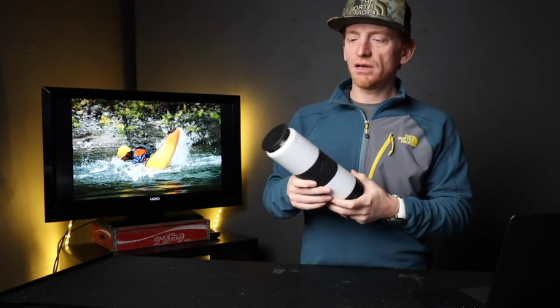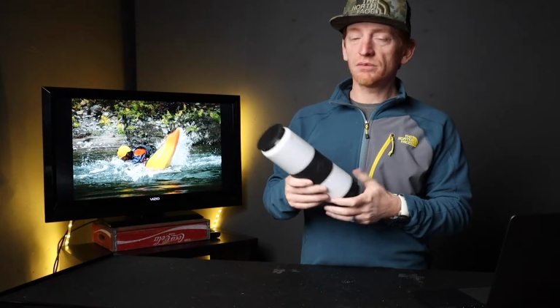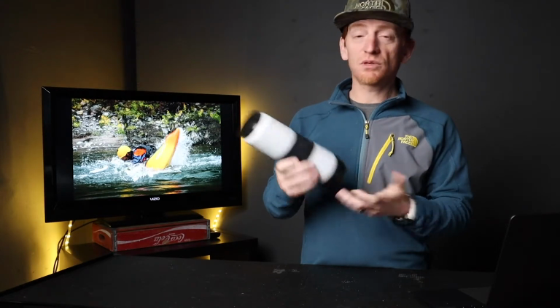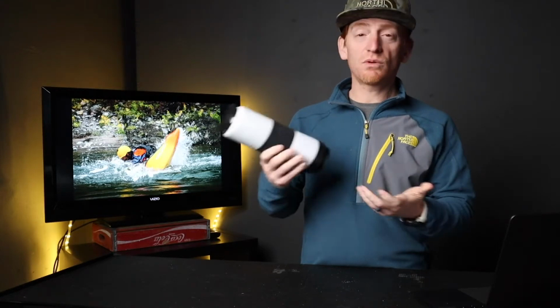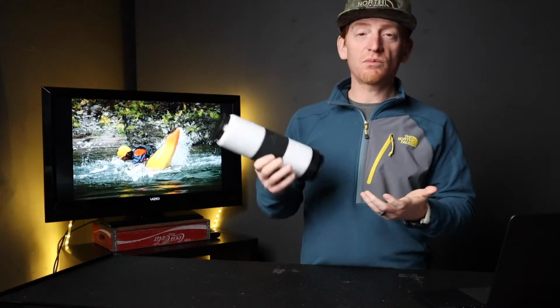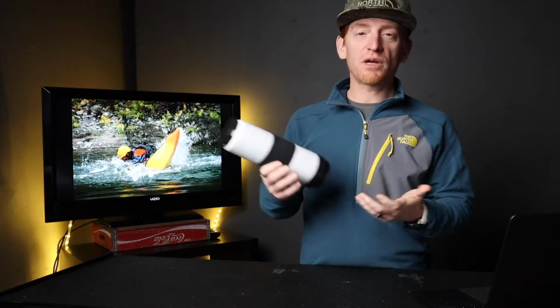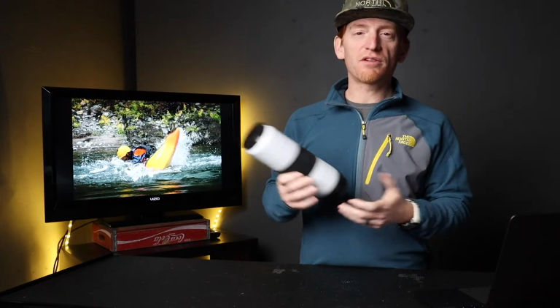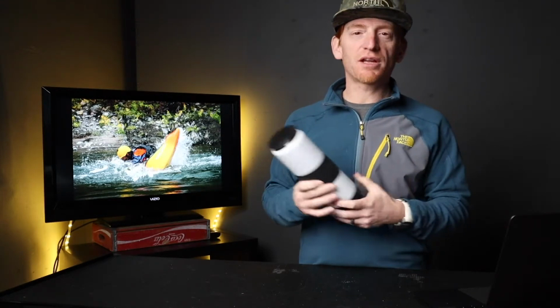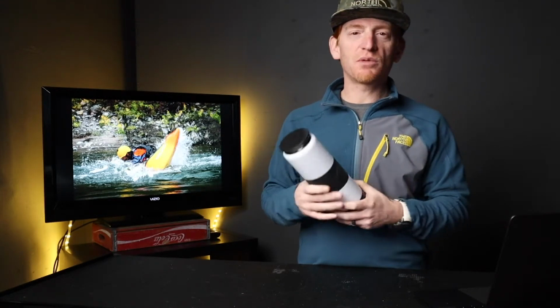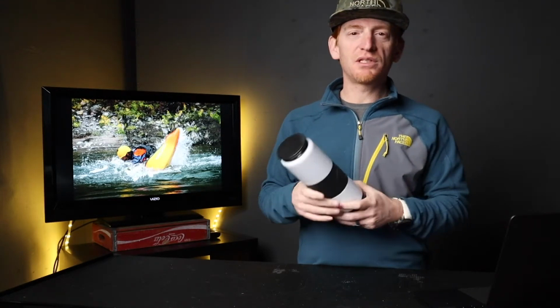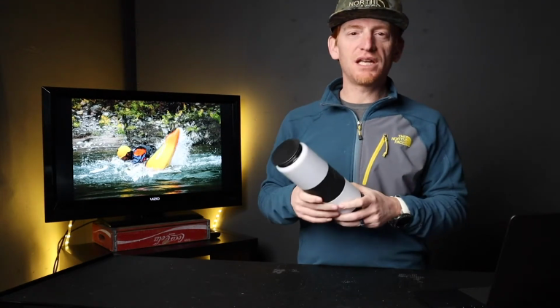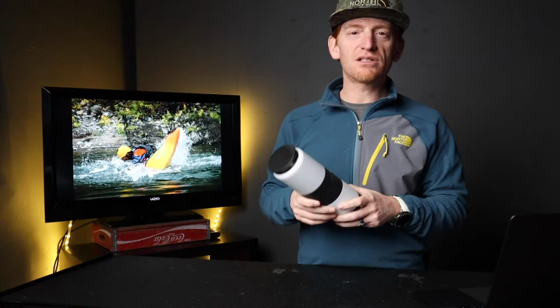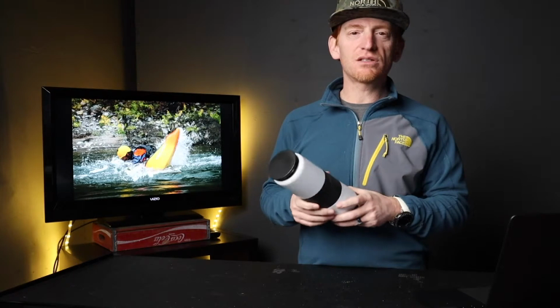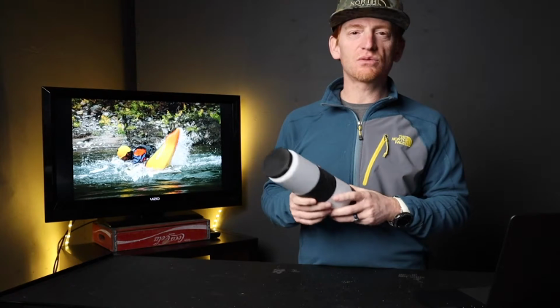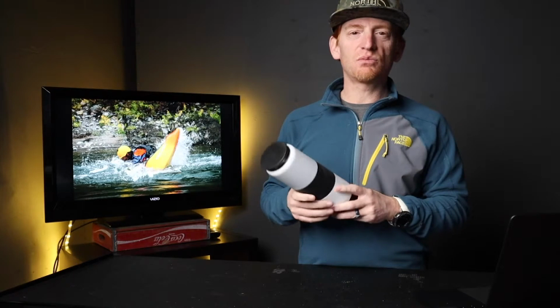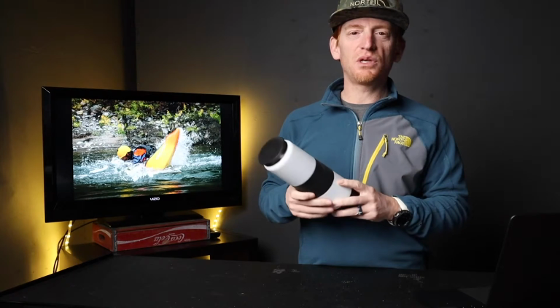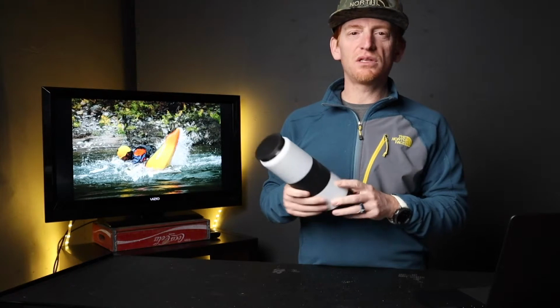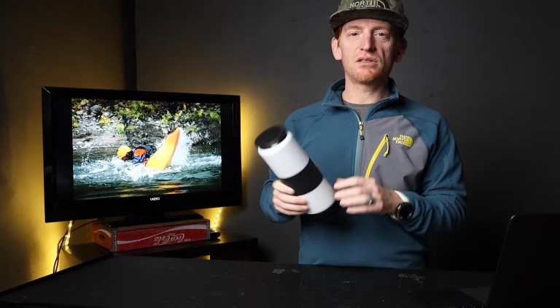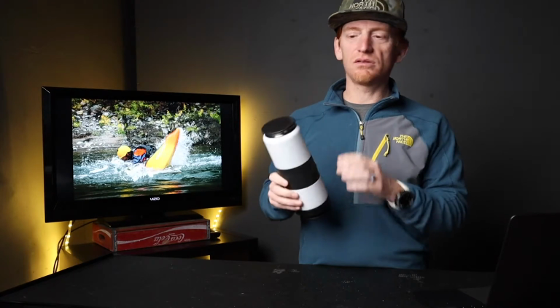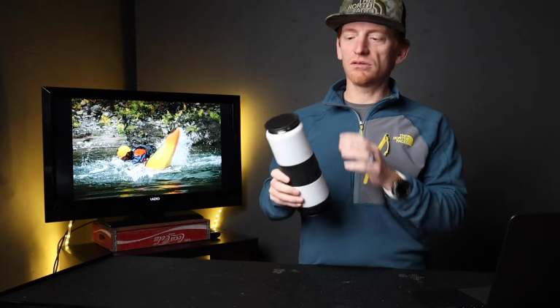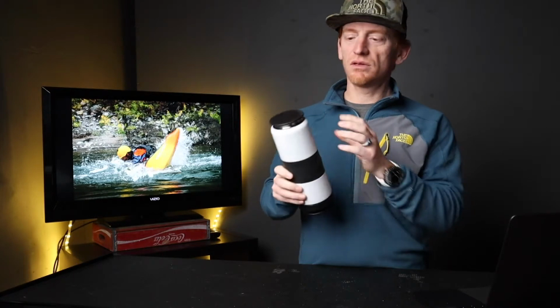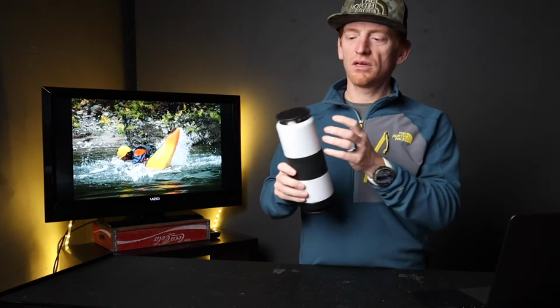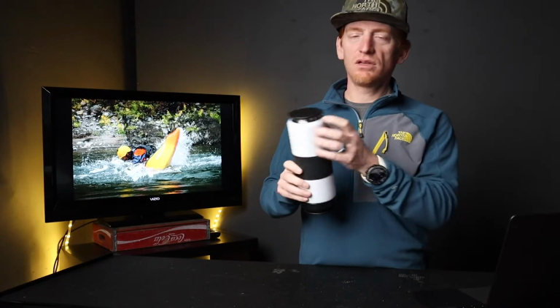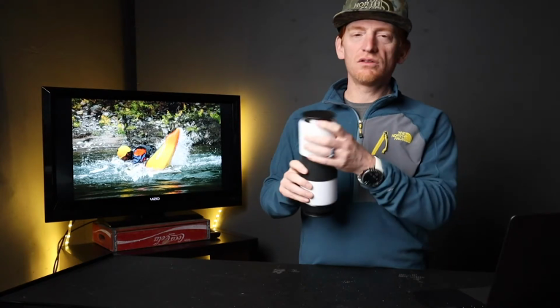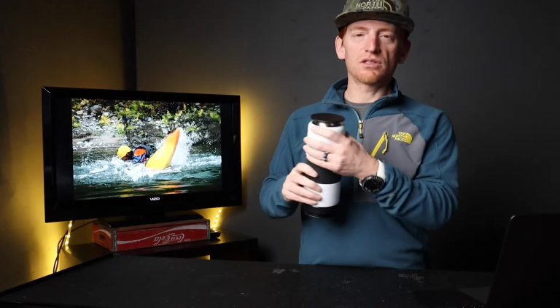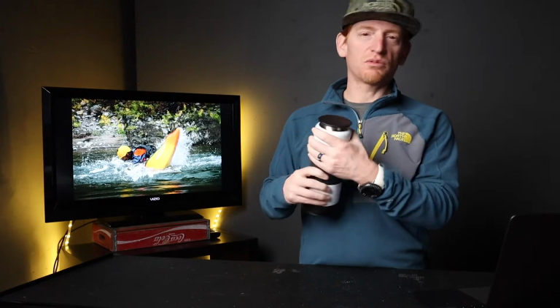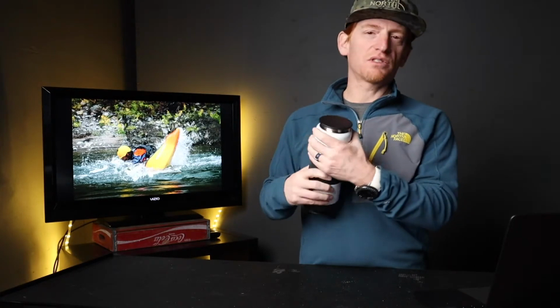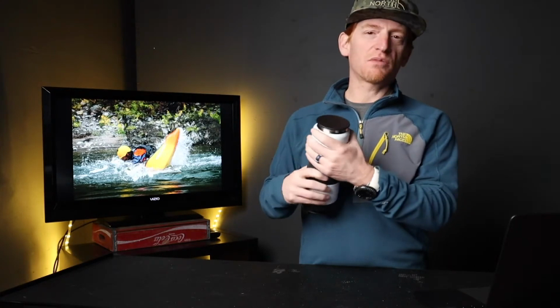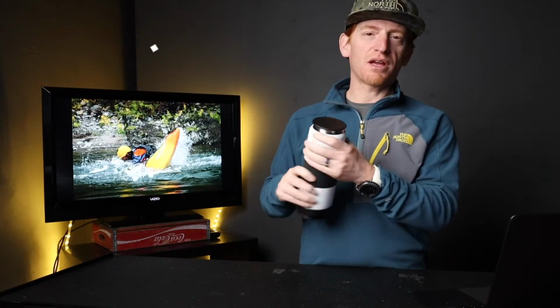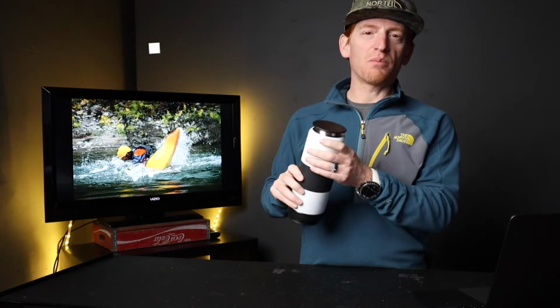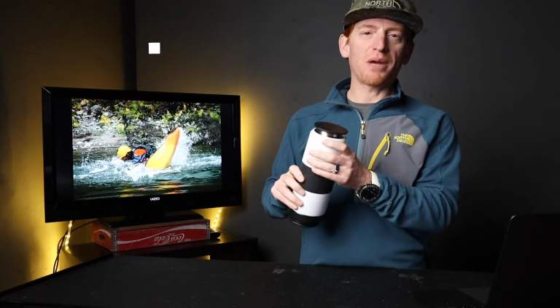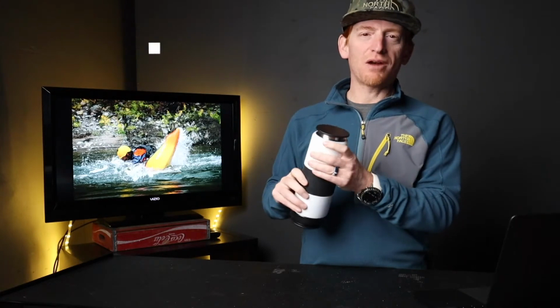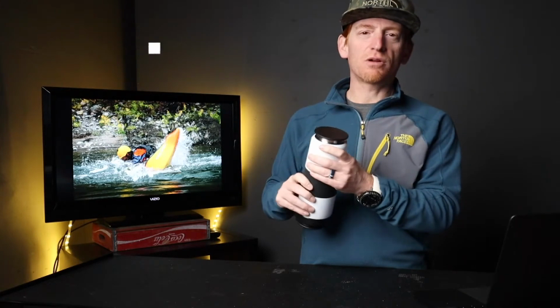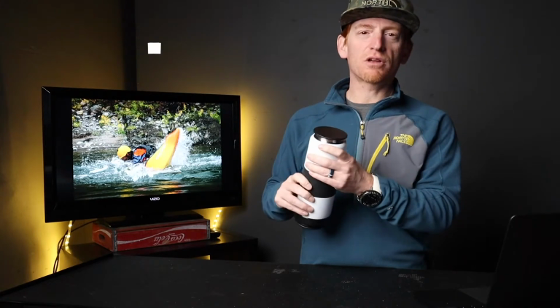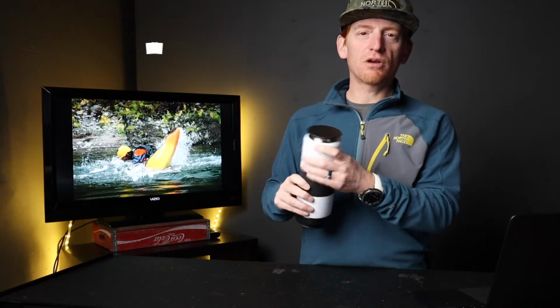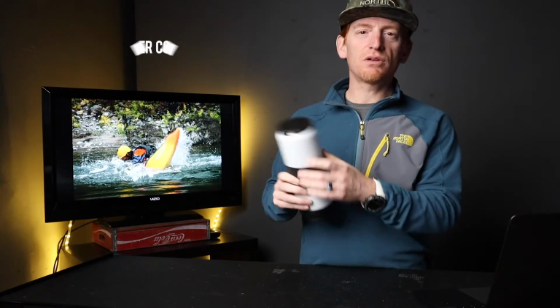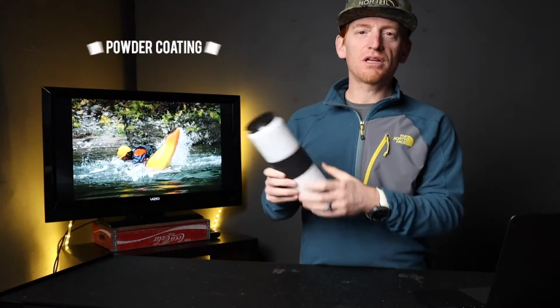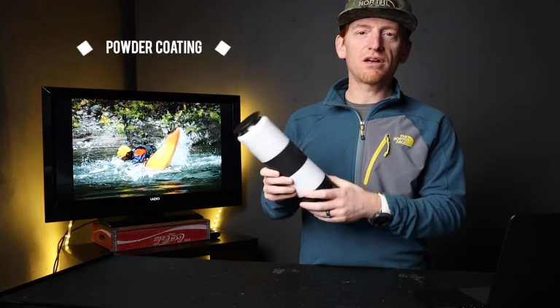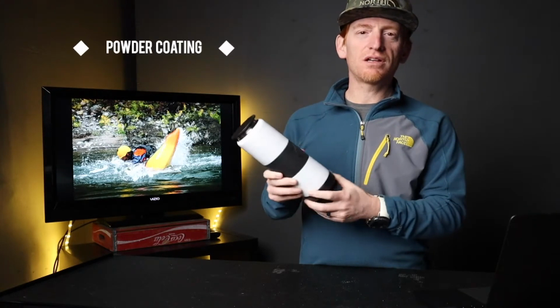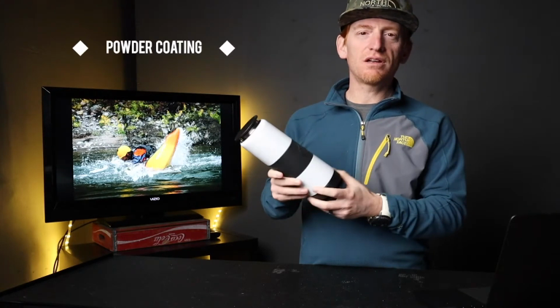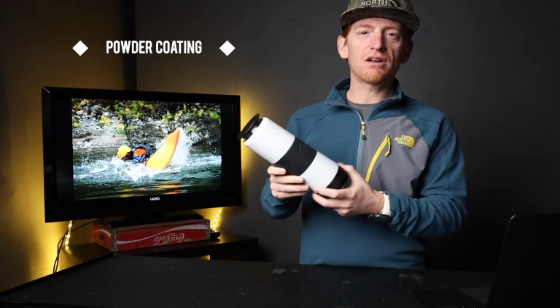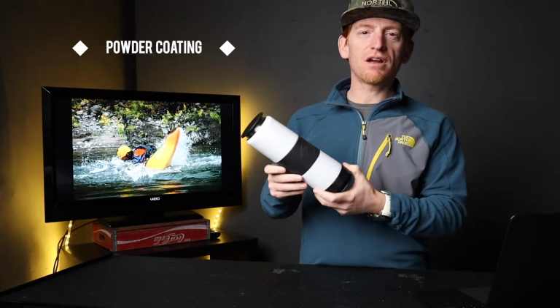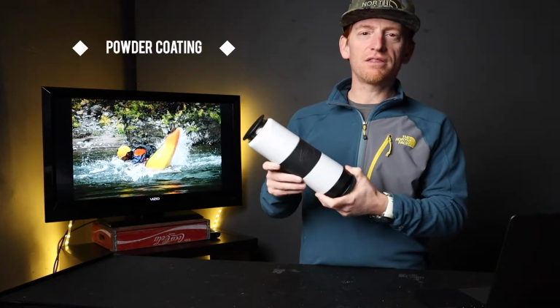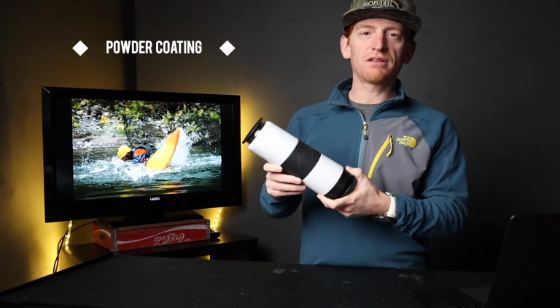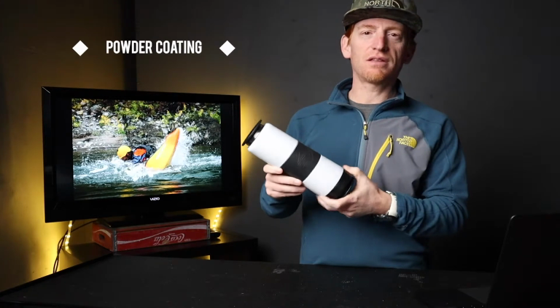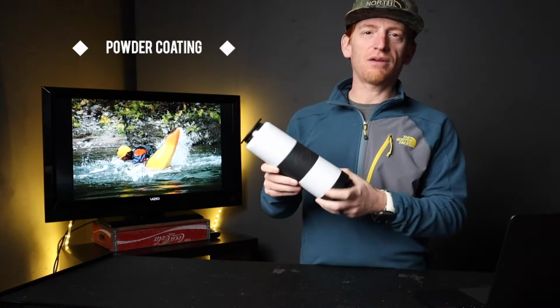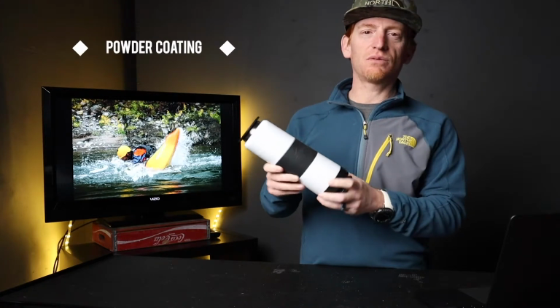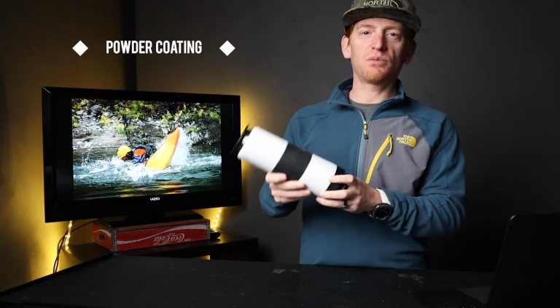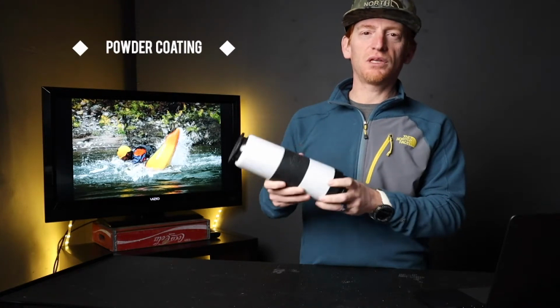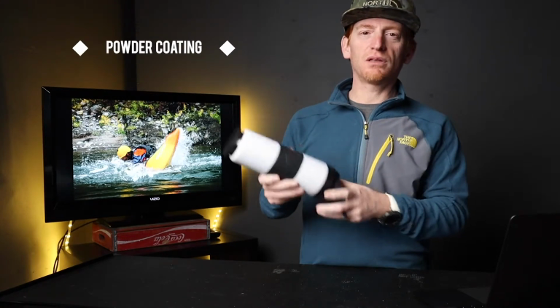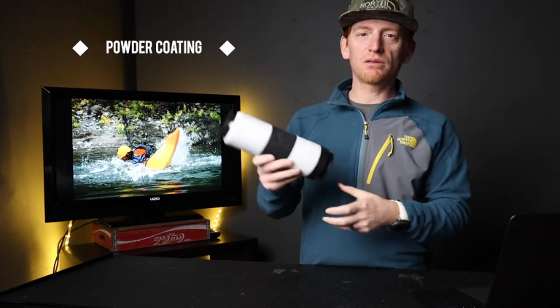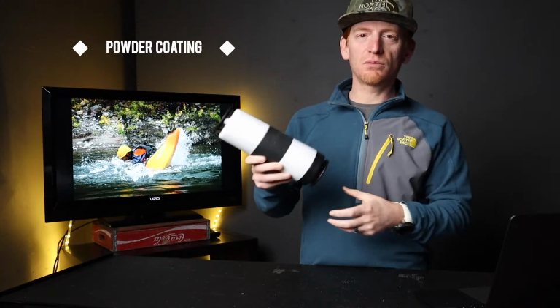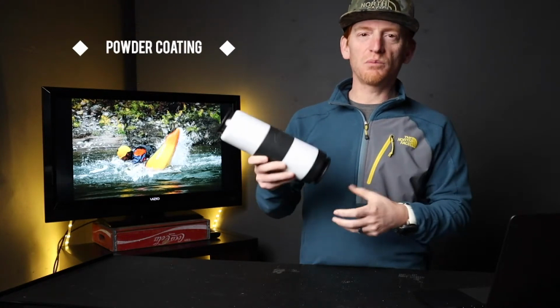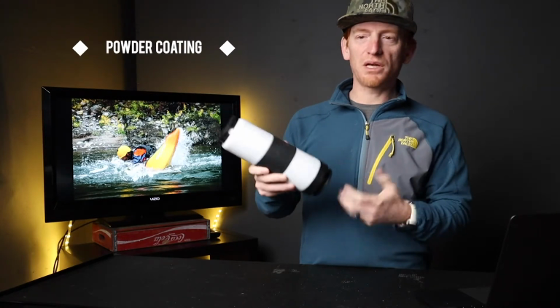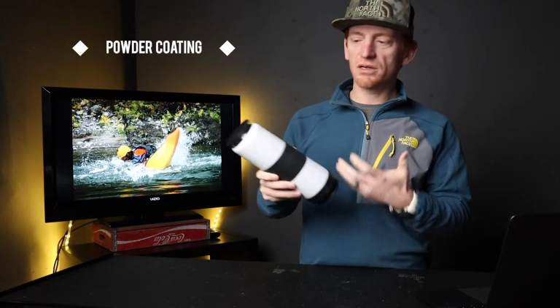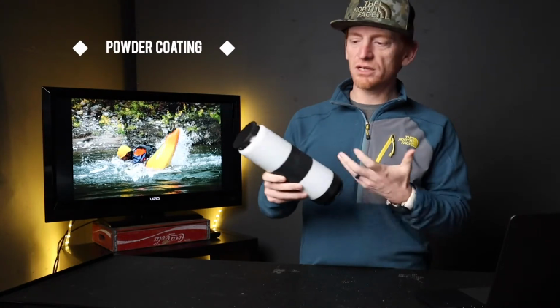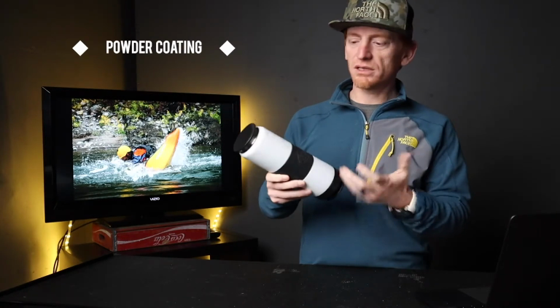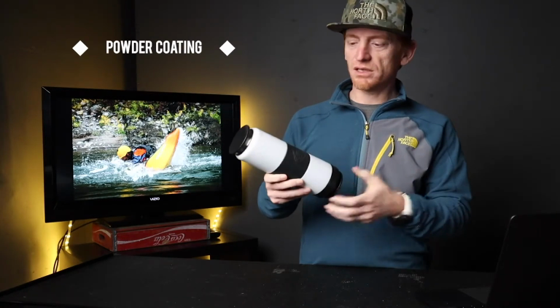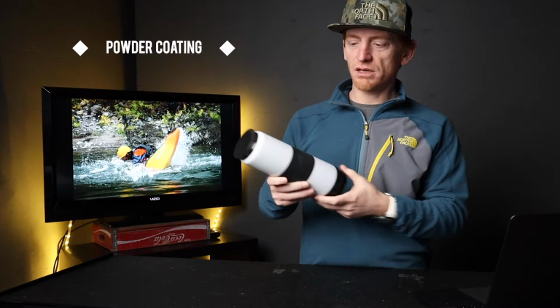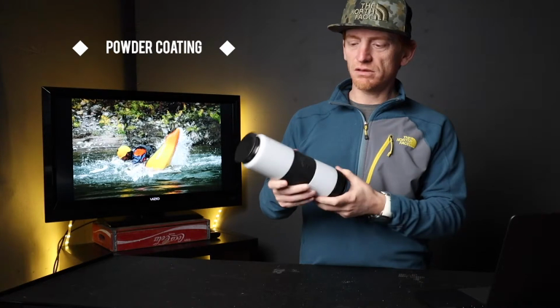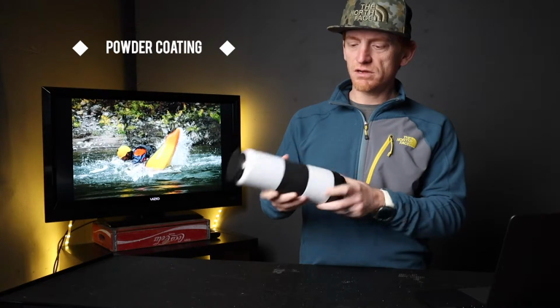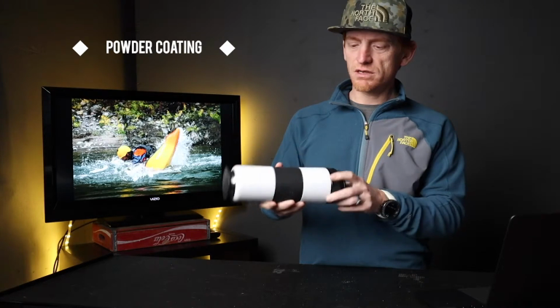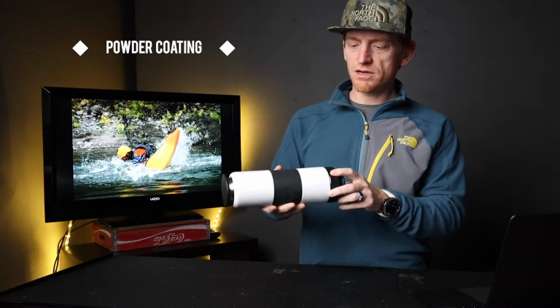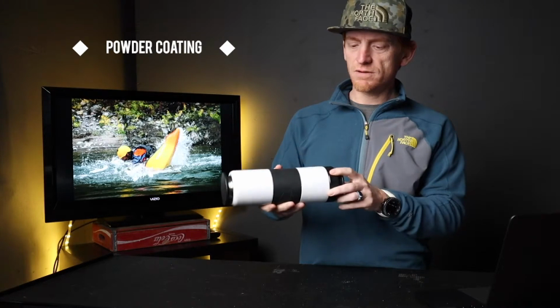So one of my recommendations would be to use some kind of powder coating on here. I think that would be a little bit better to get the color on here.